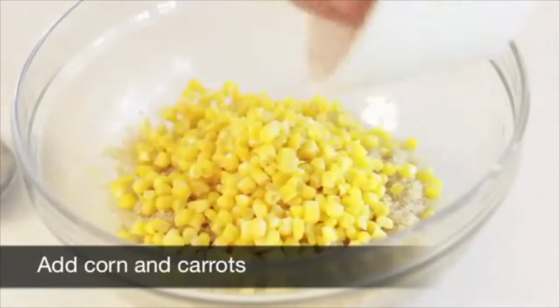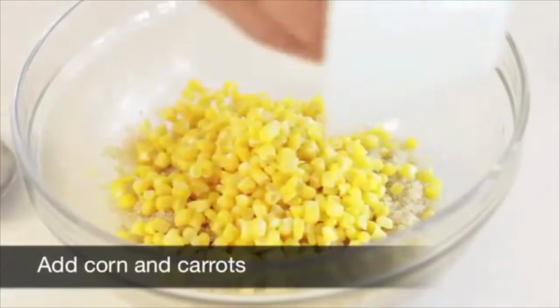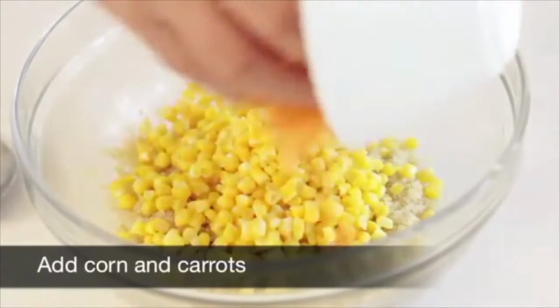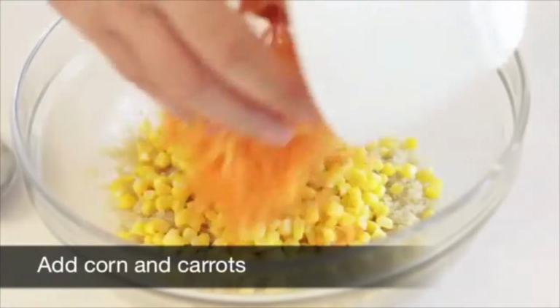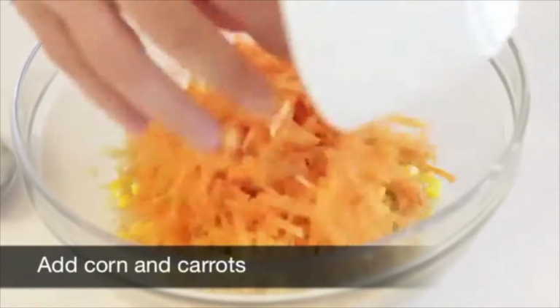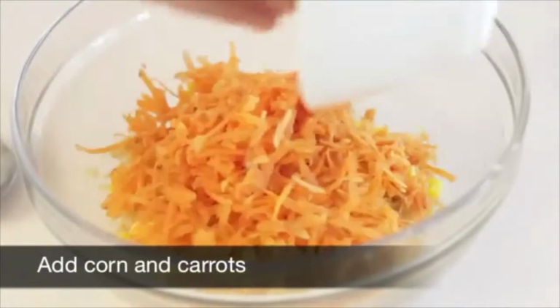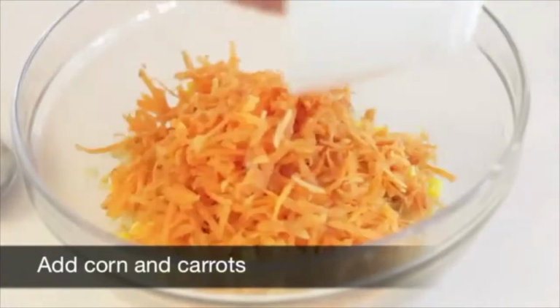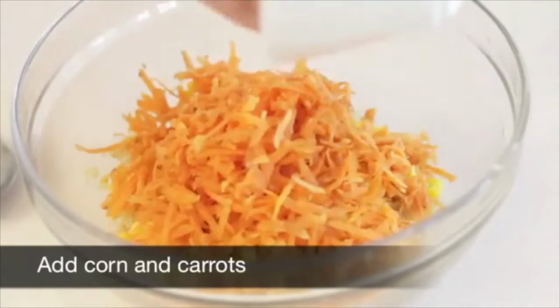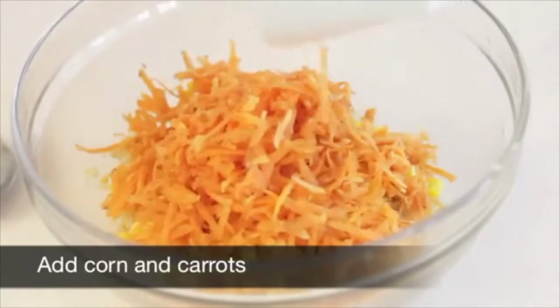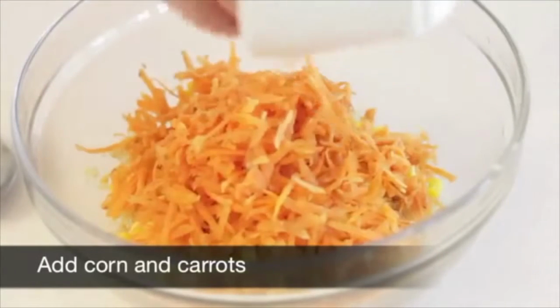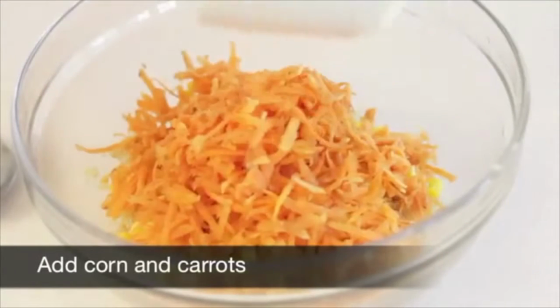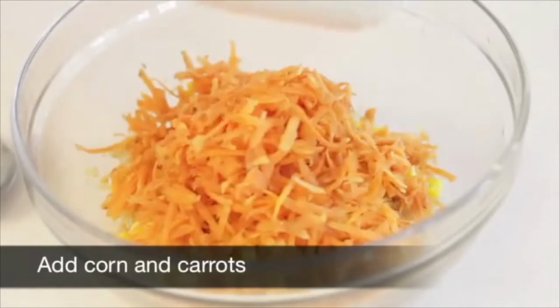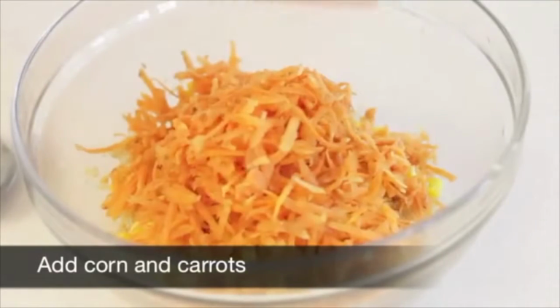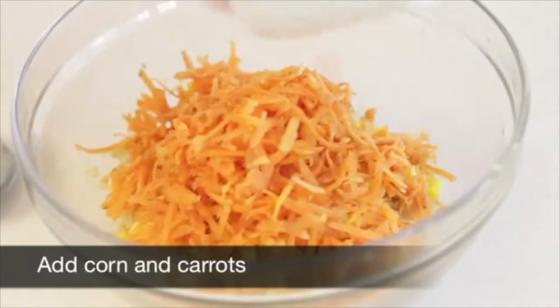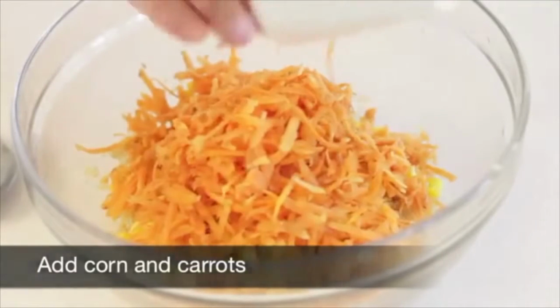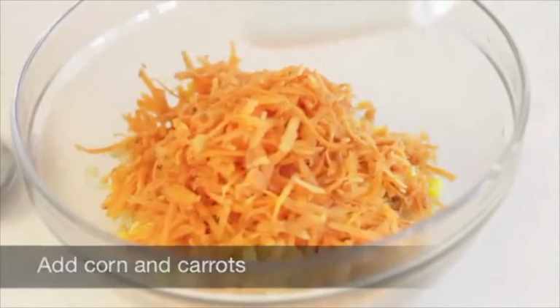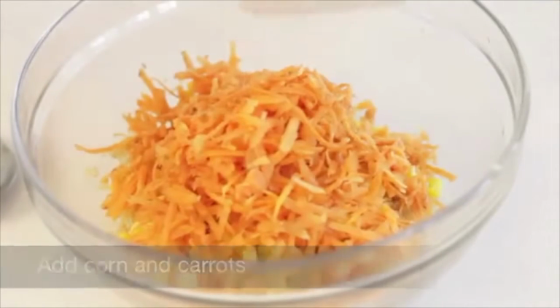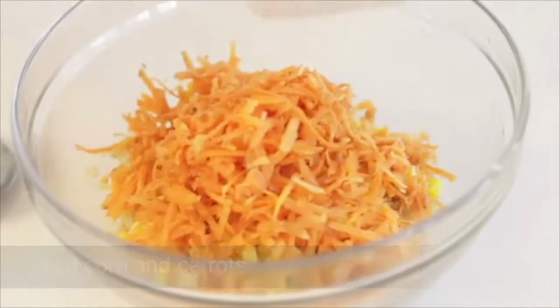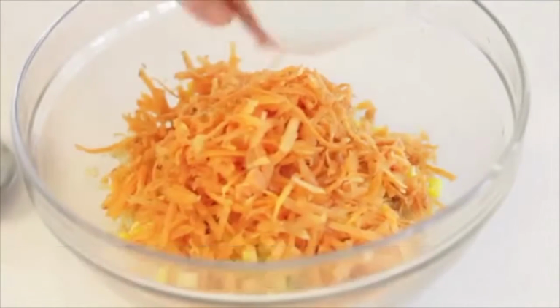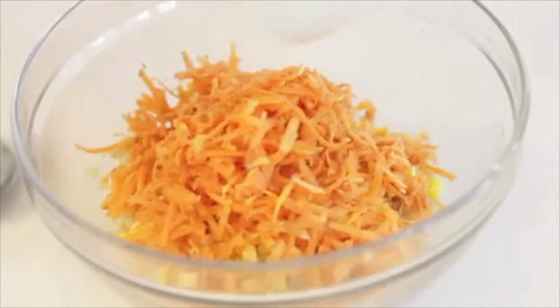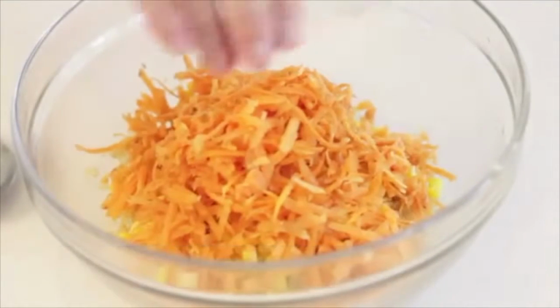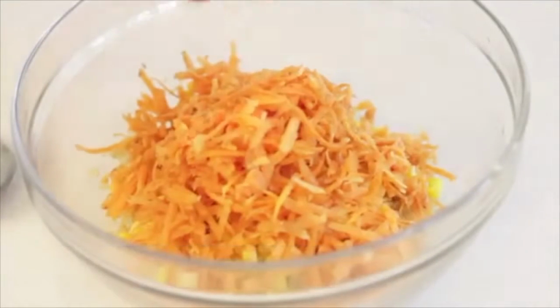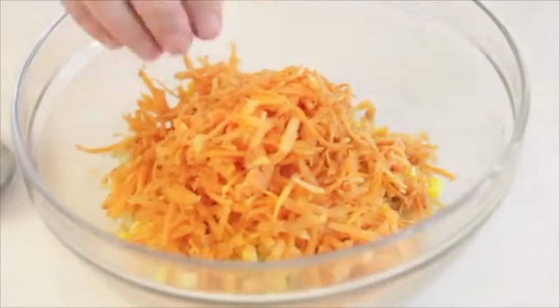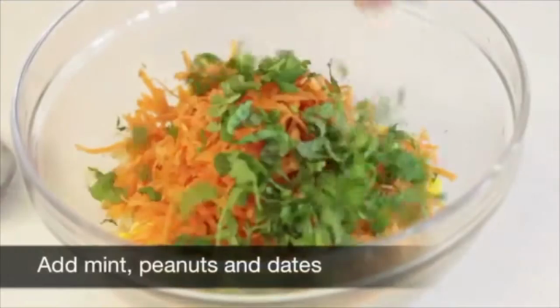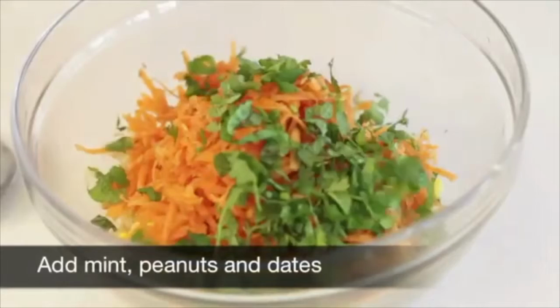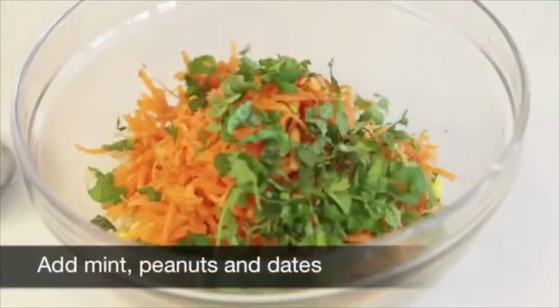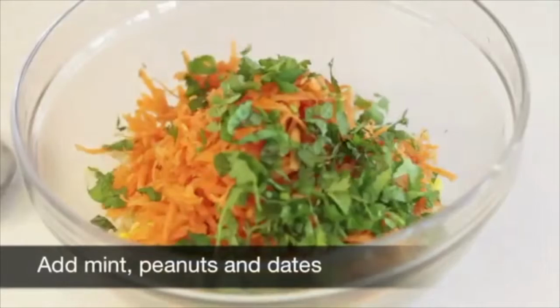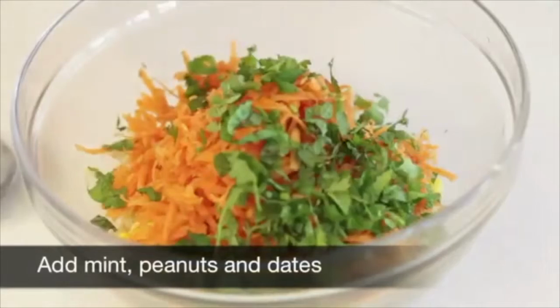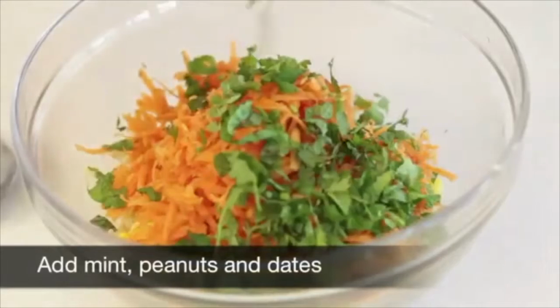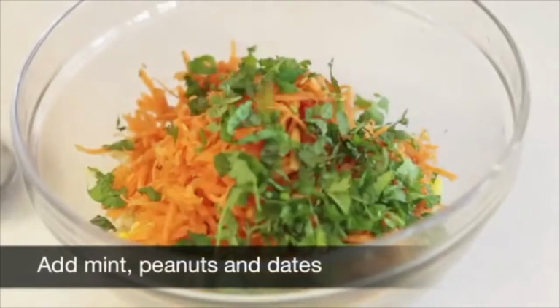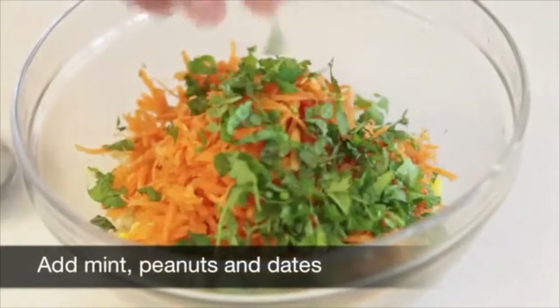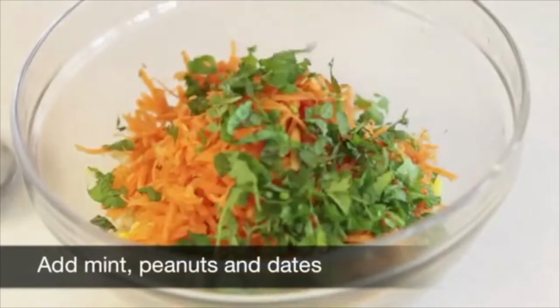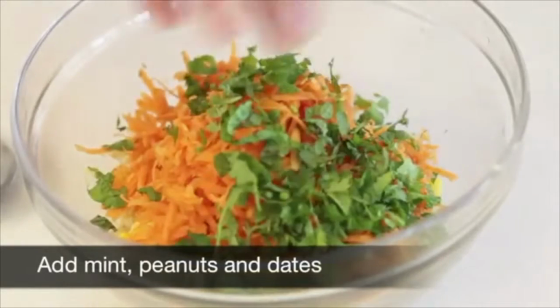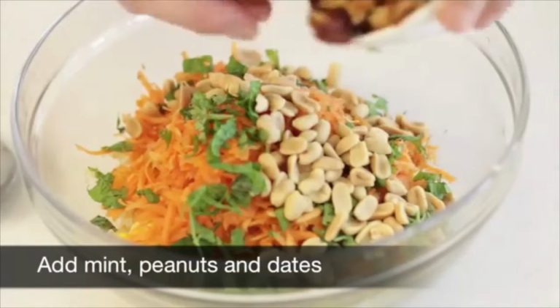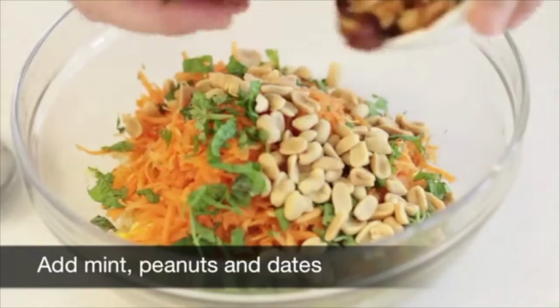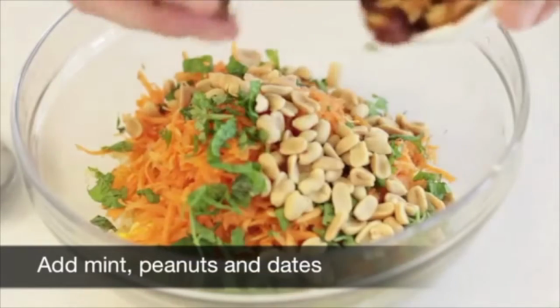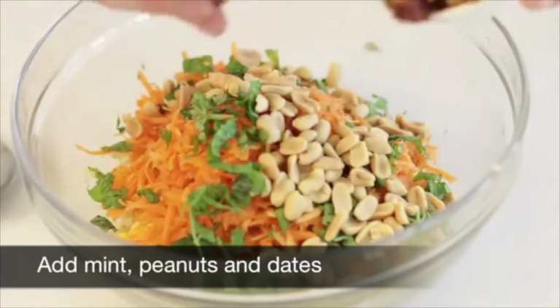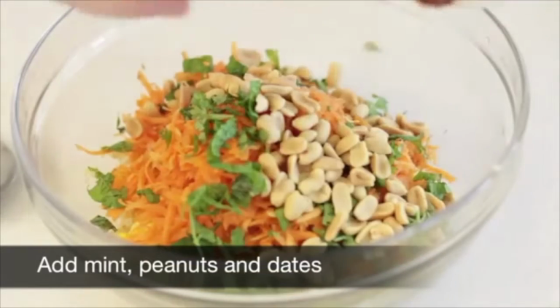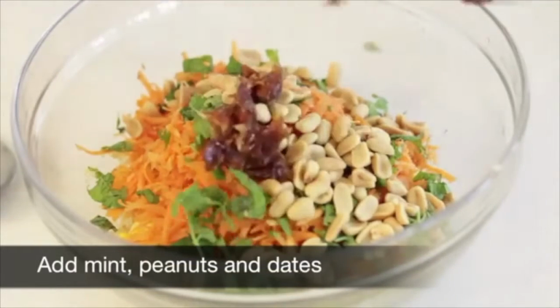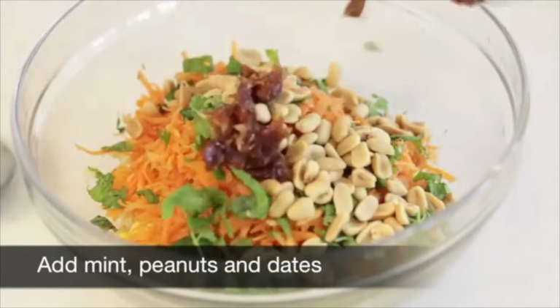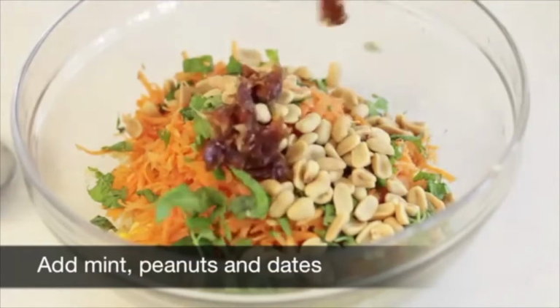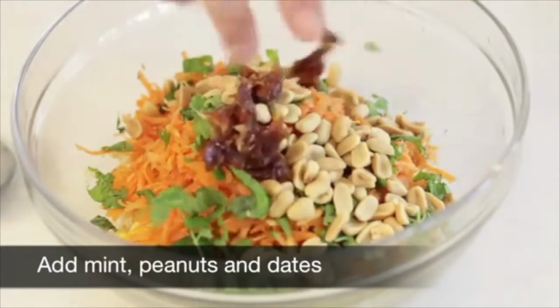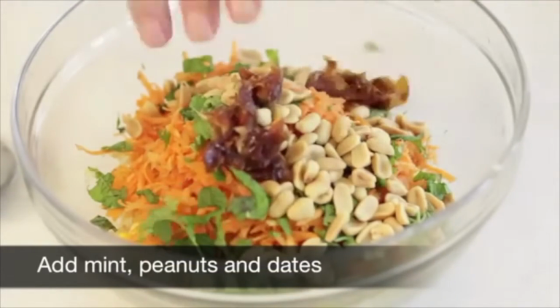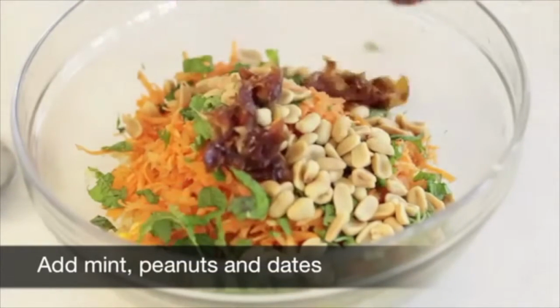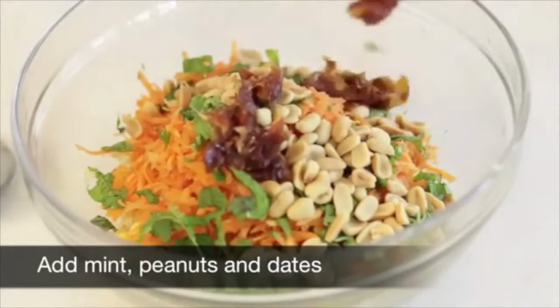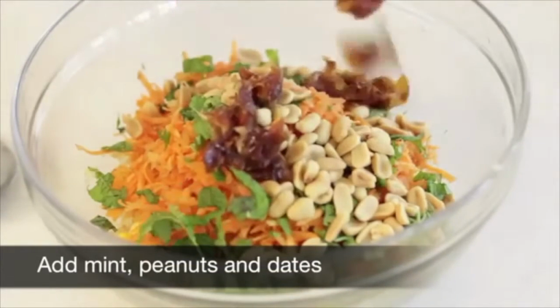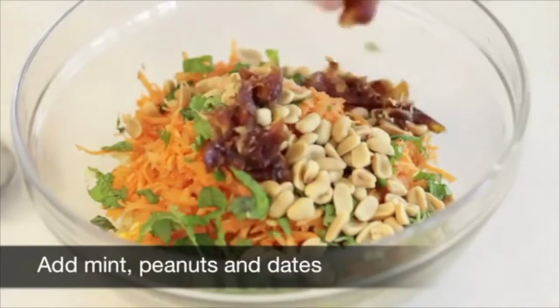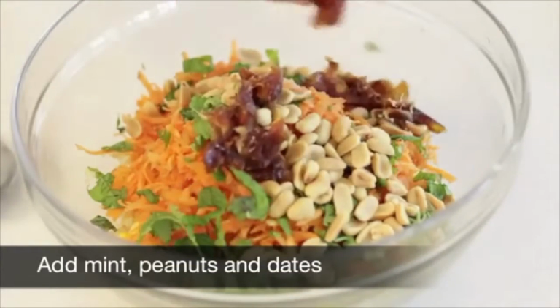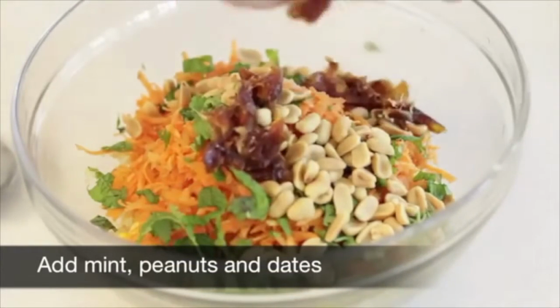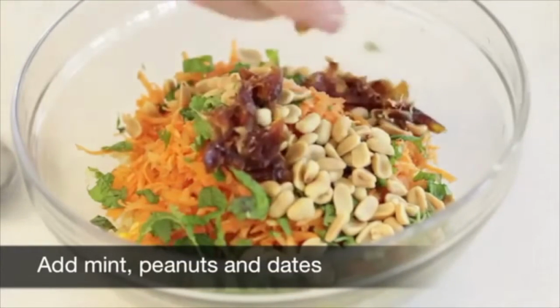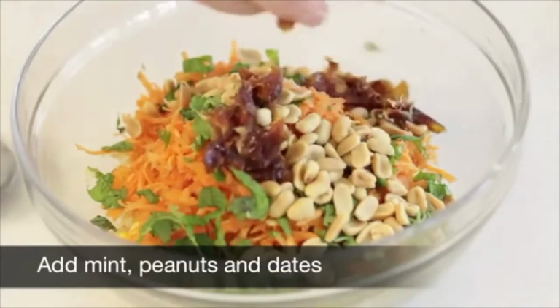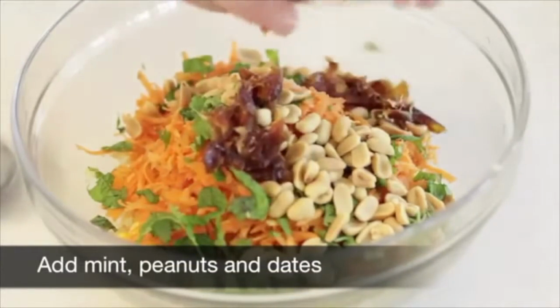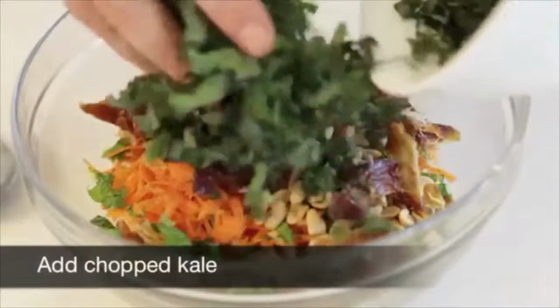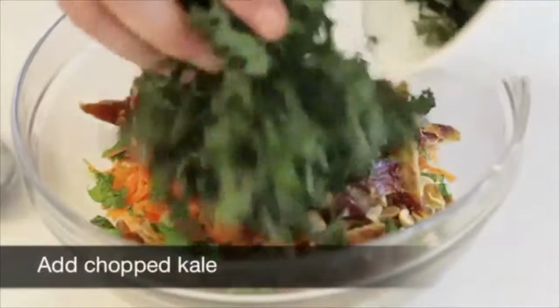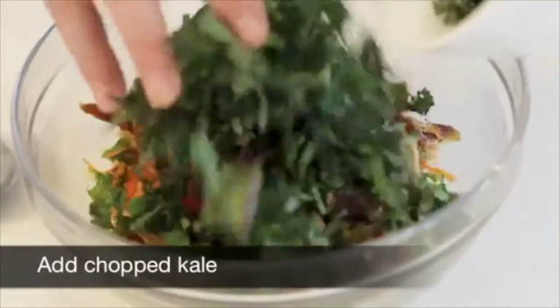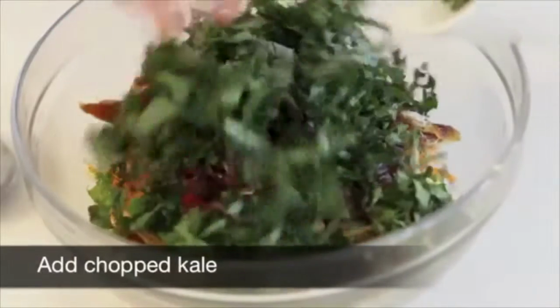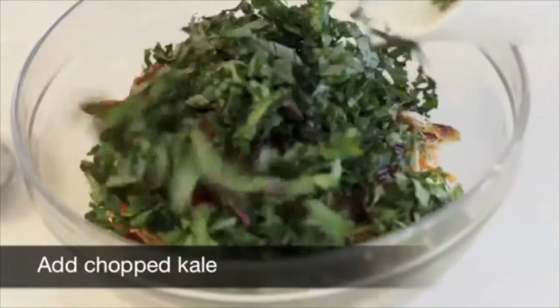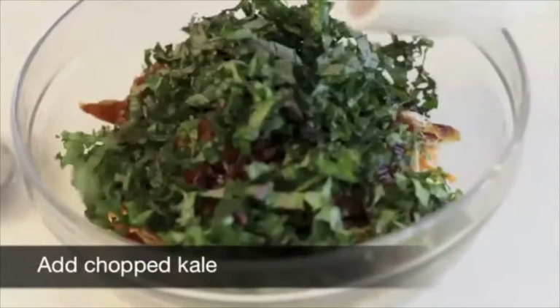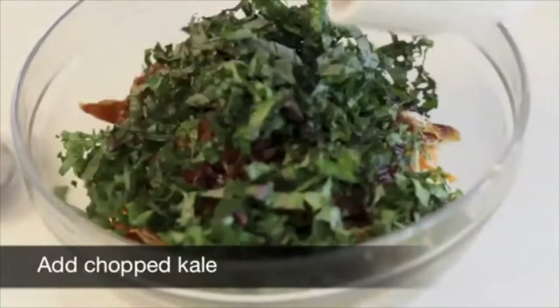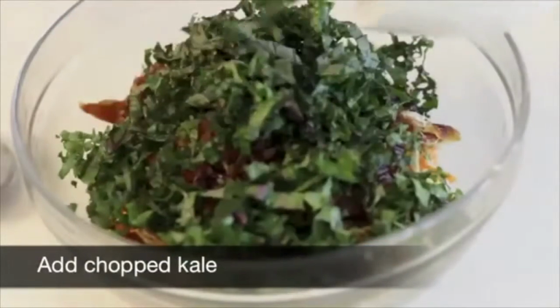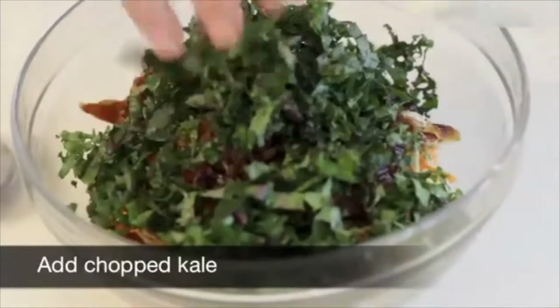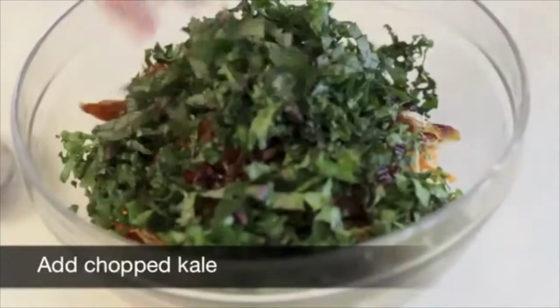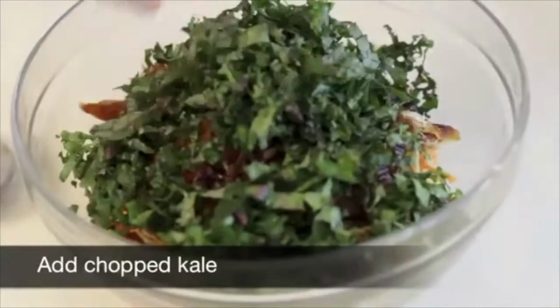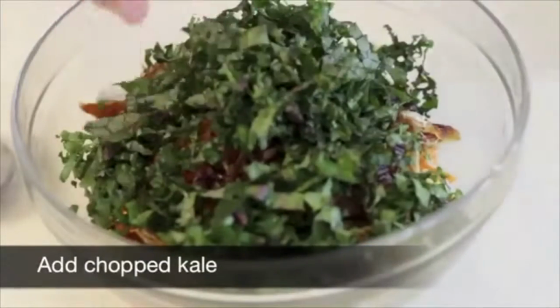Add the corn and carrots. Add the mint, peanuts and dates. Add the chopped kale.